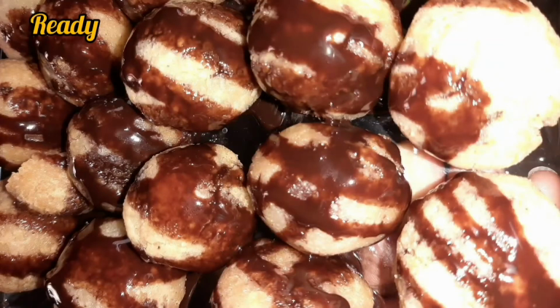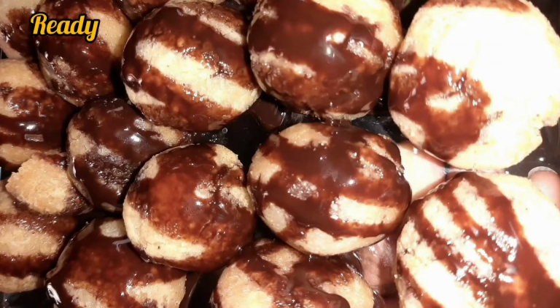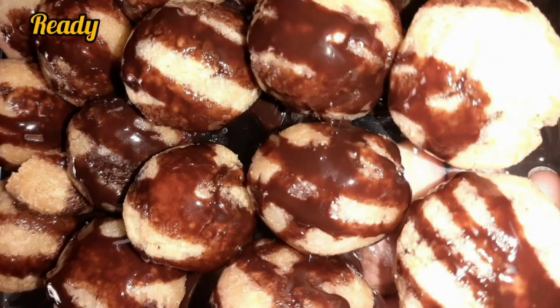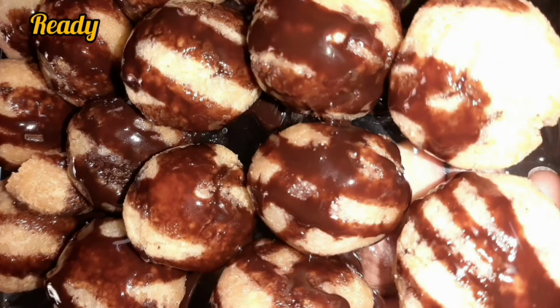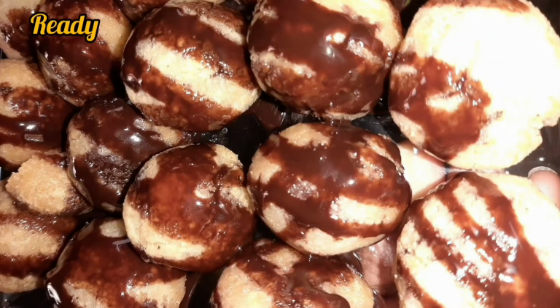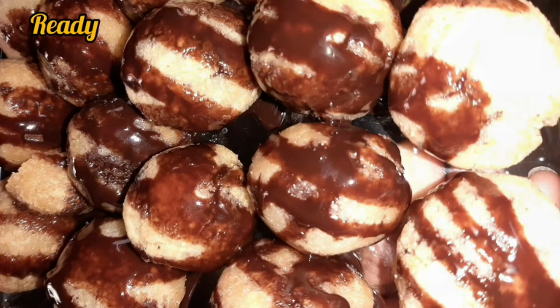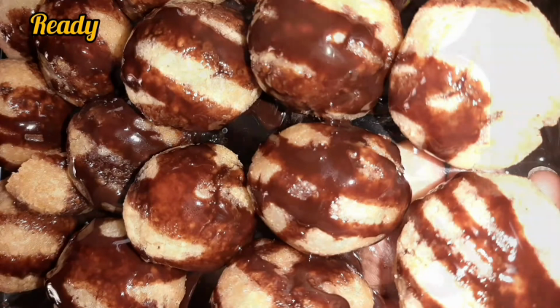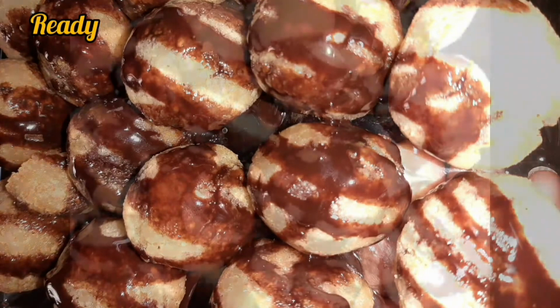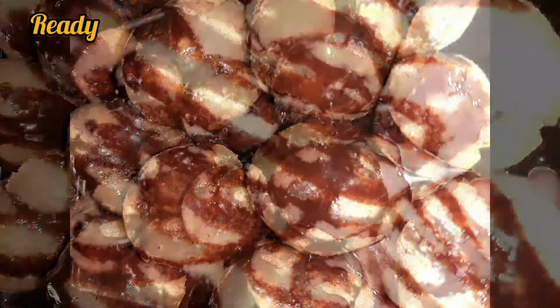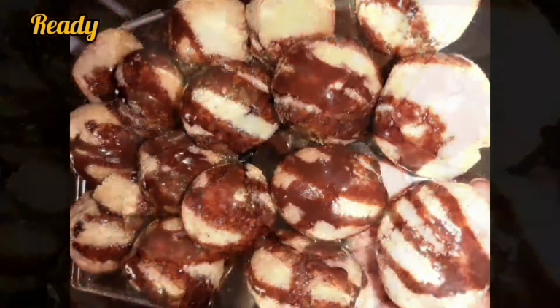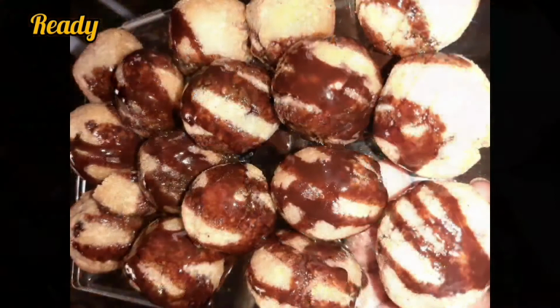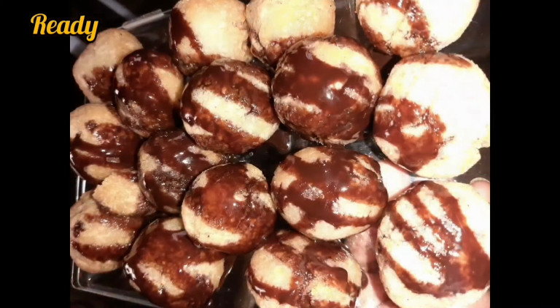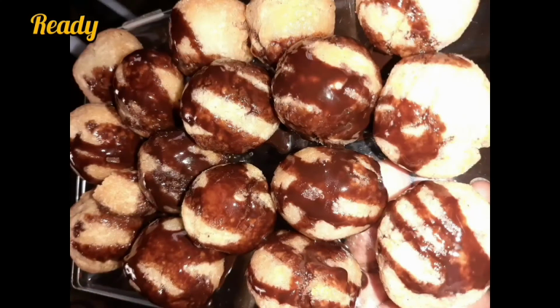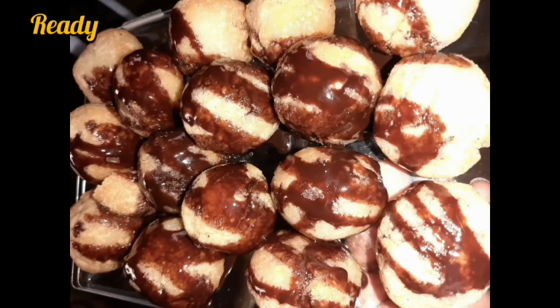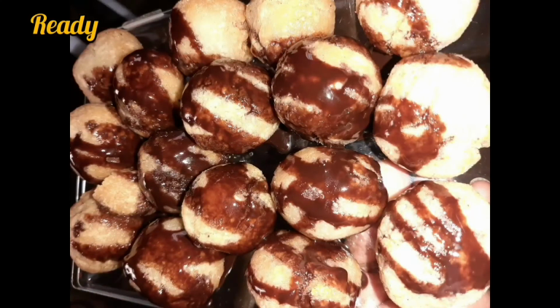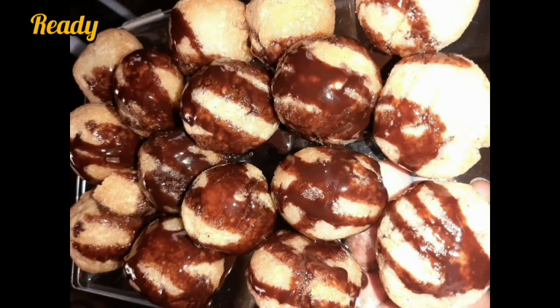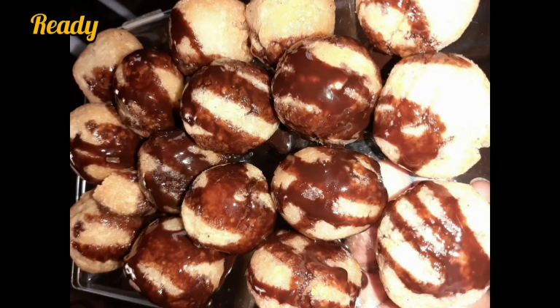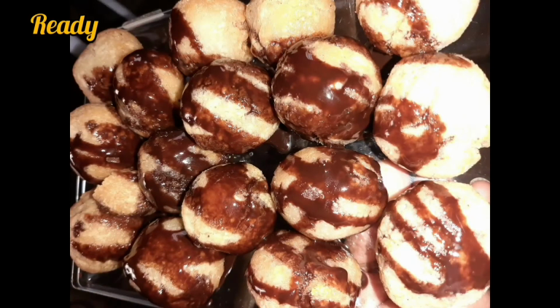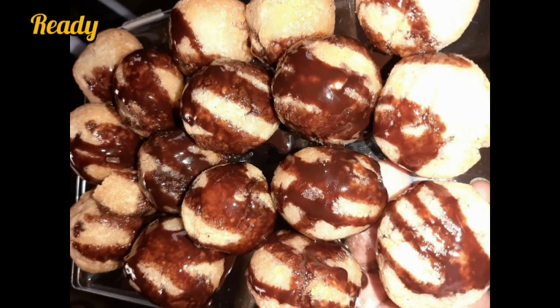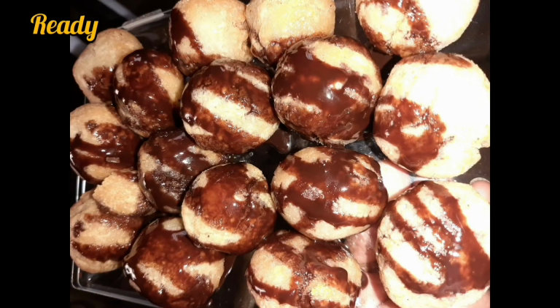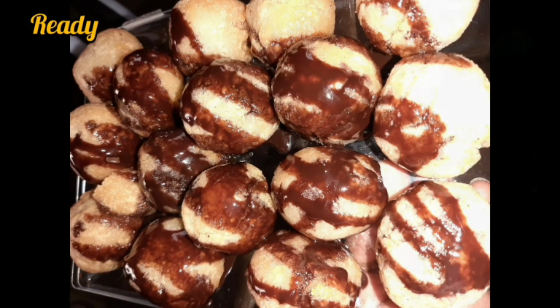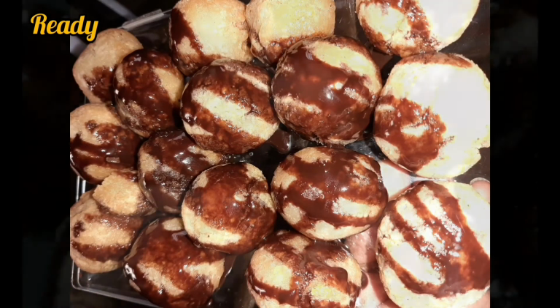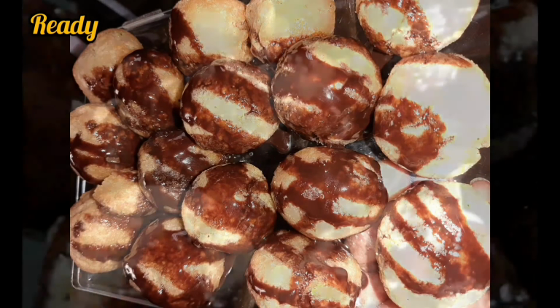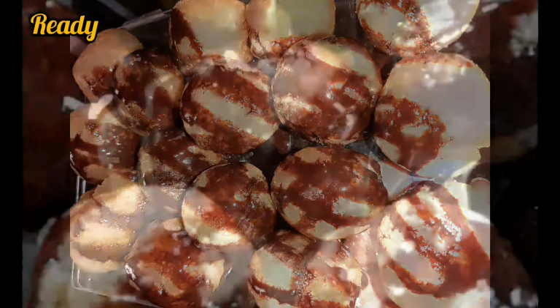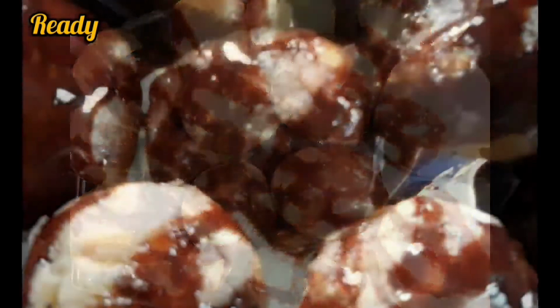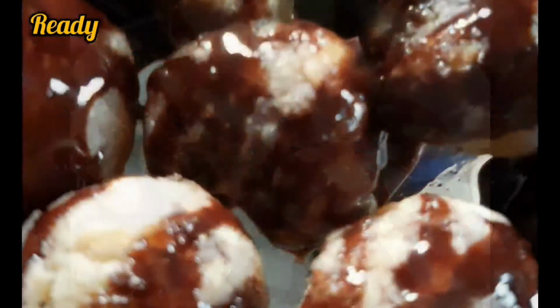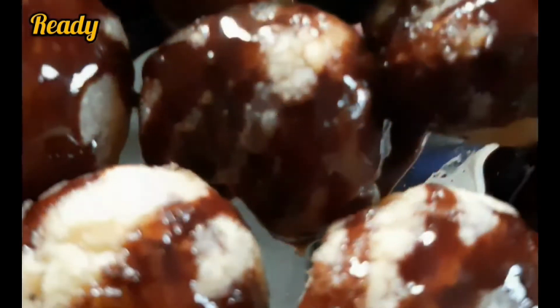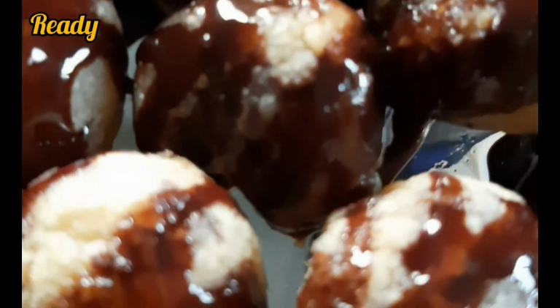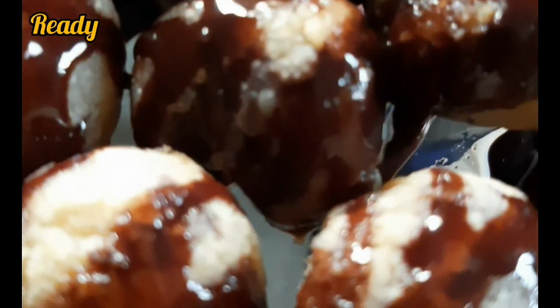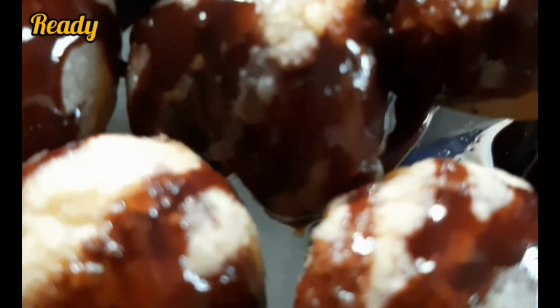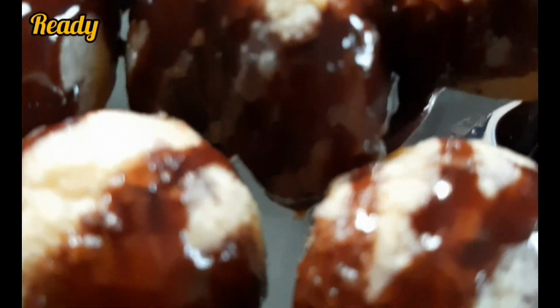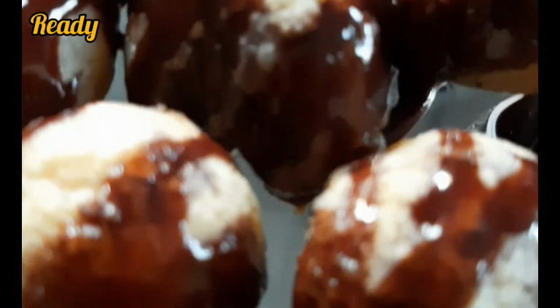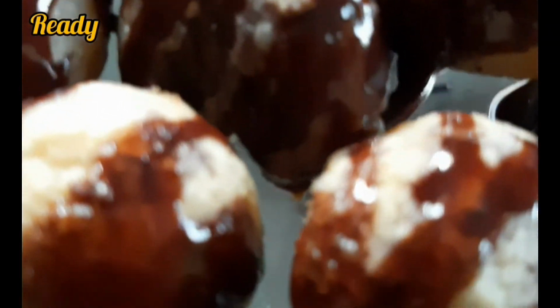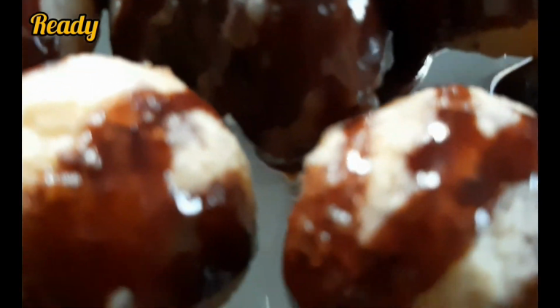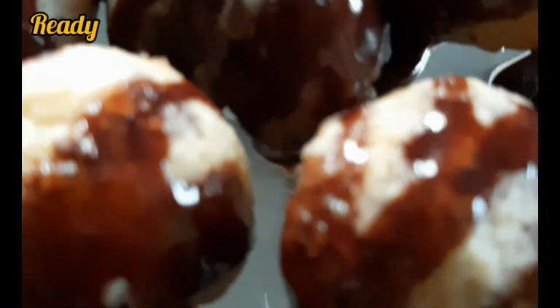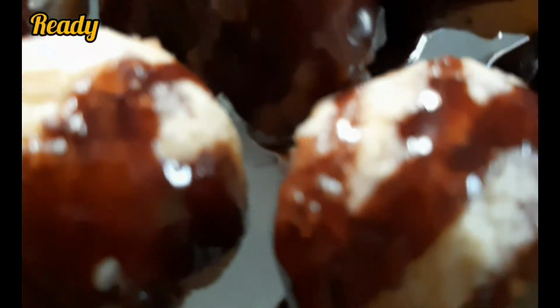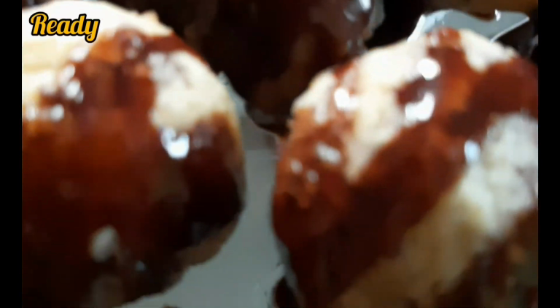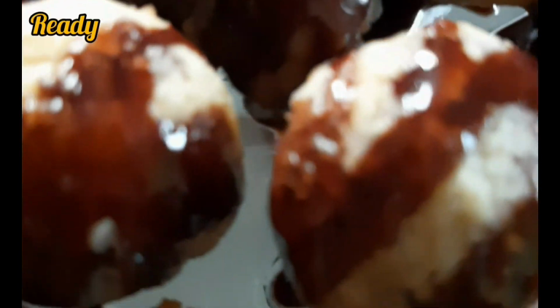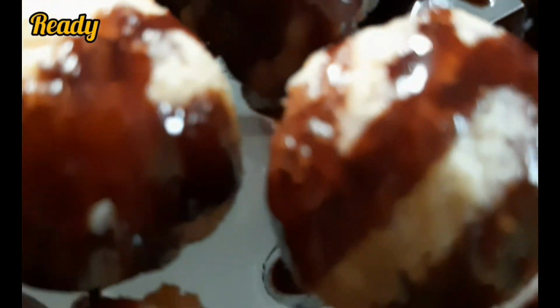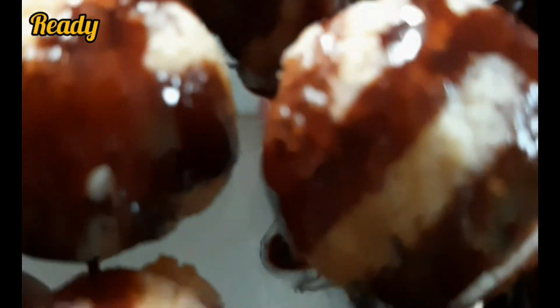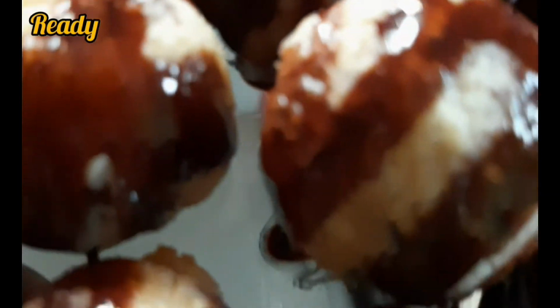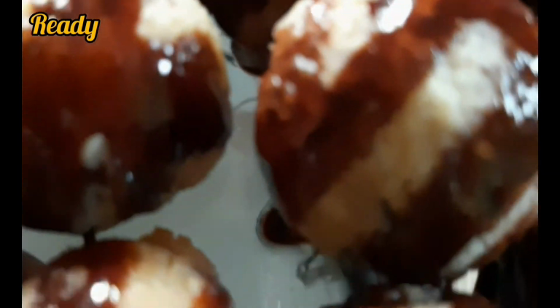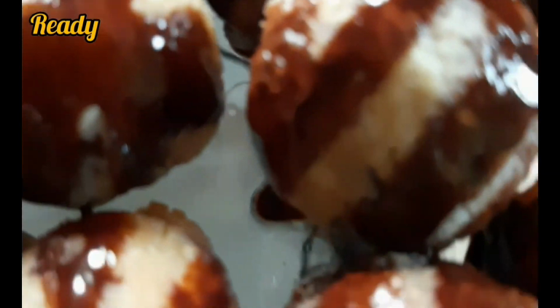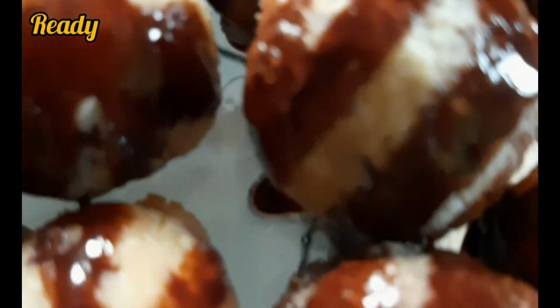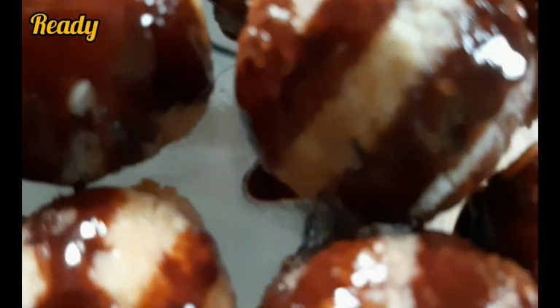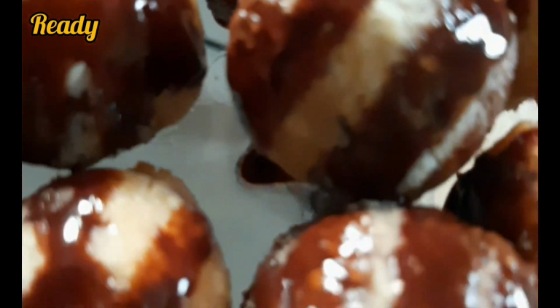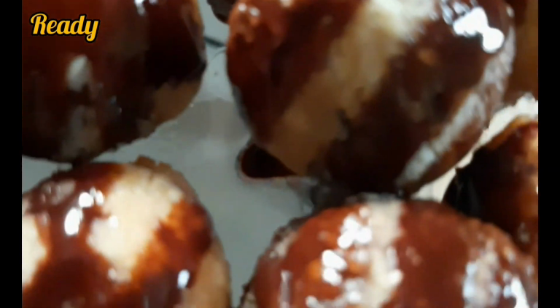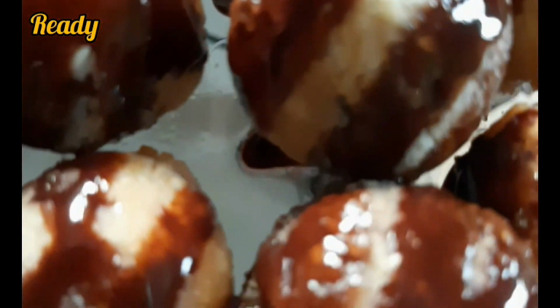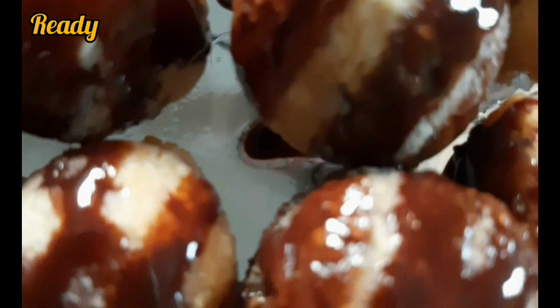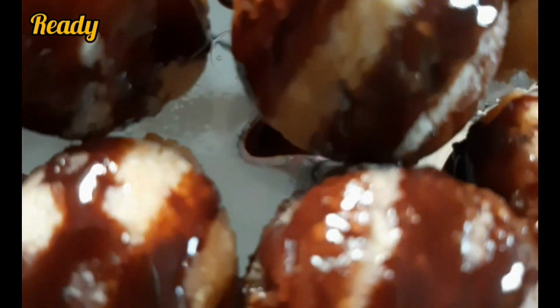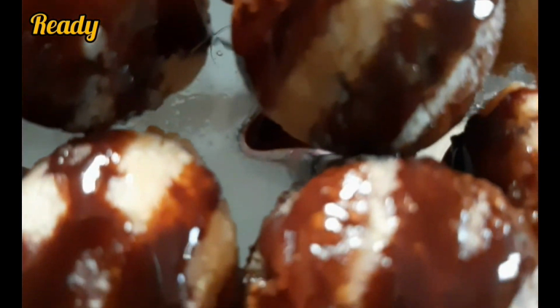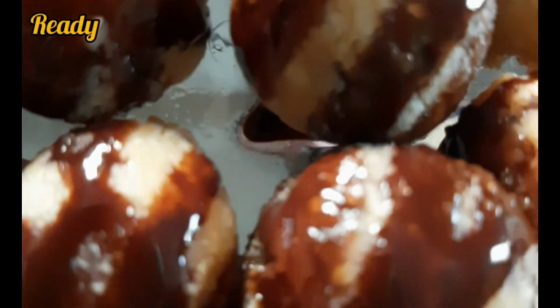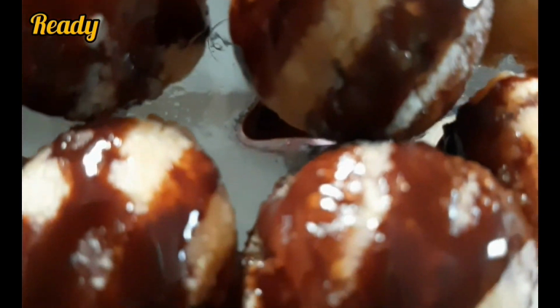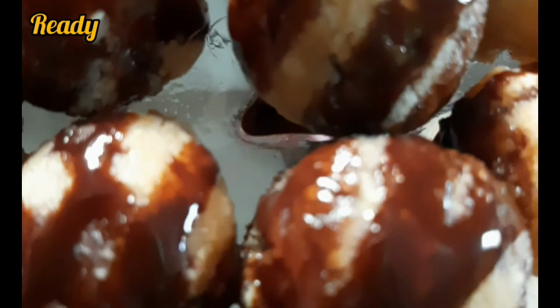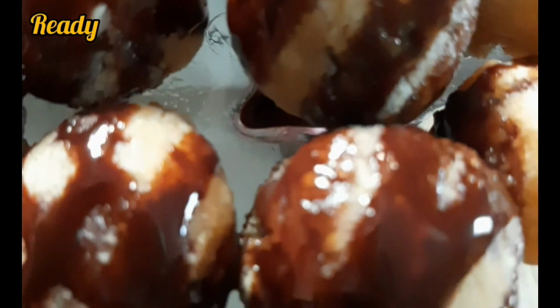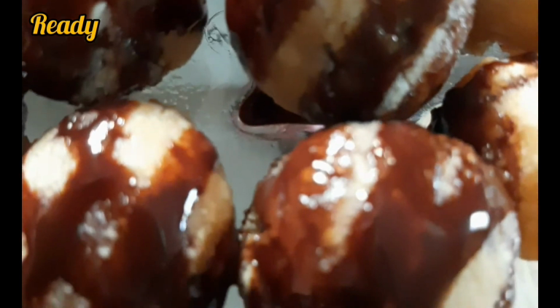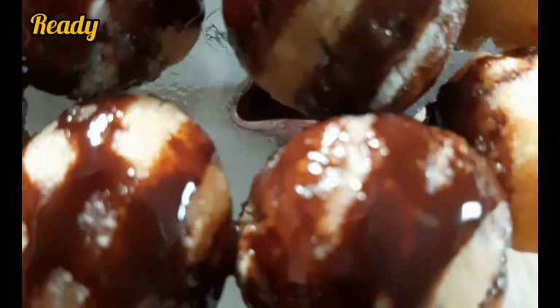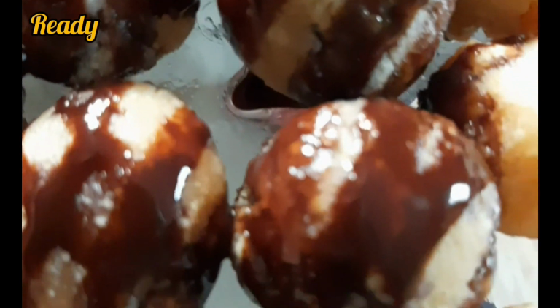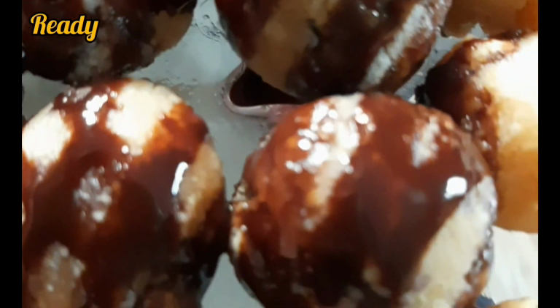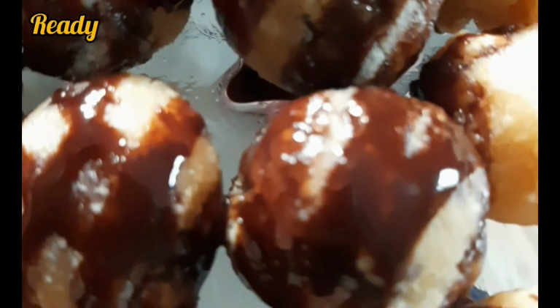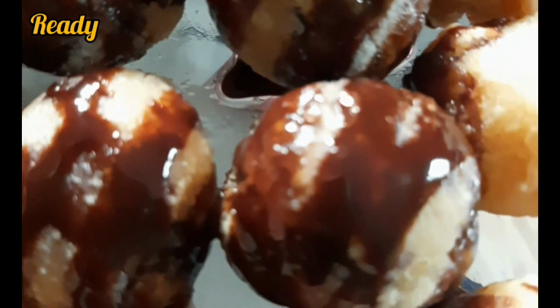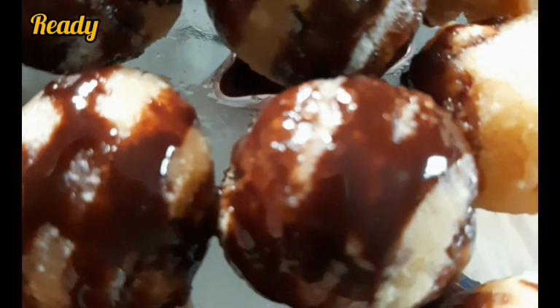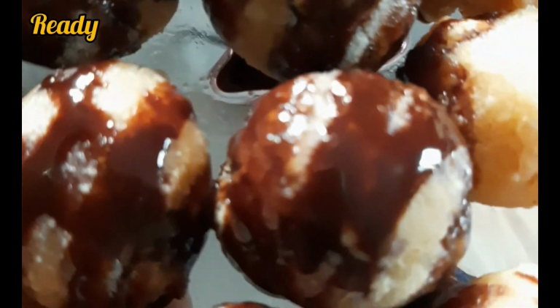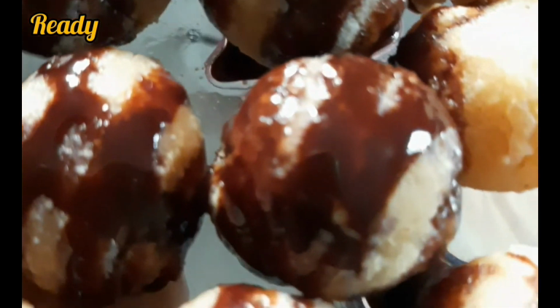I decided to have it plain with chocolate syrup, so I added the chocolate syrup. If you like this recipe, you can try it out — it actually tastes really, really good!